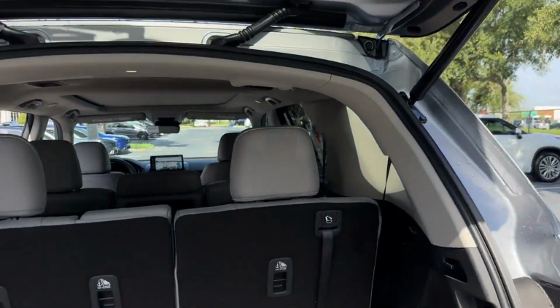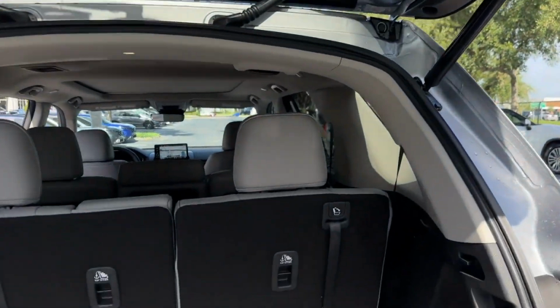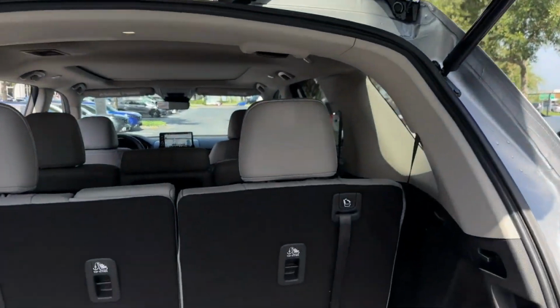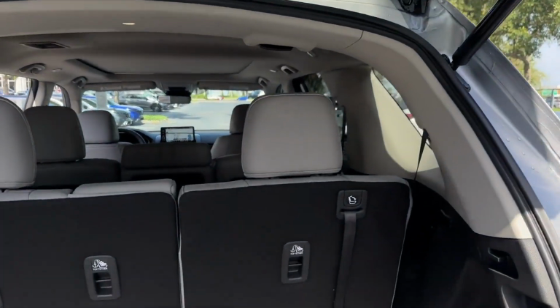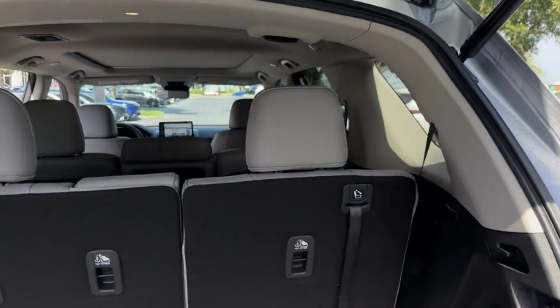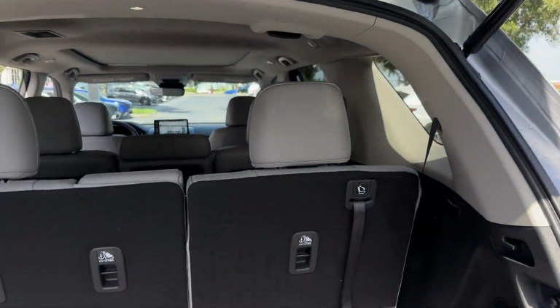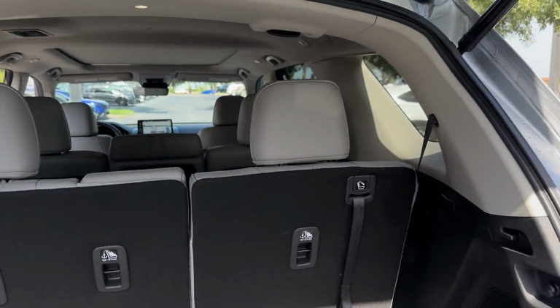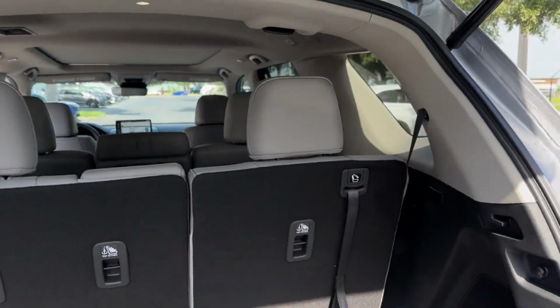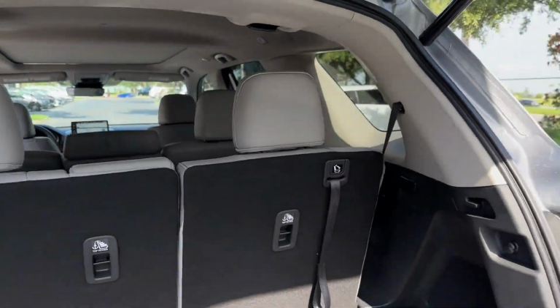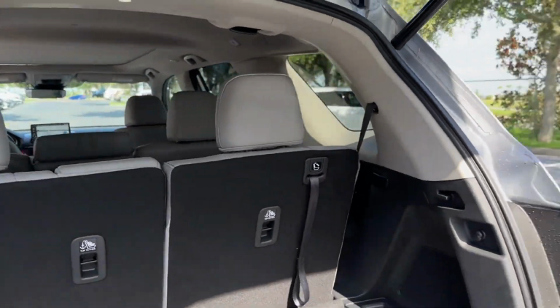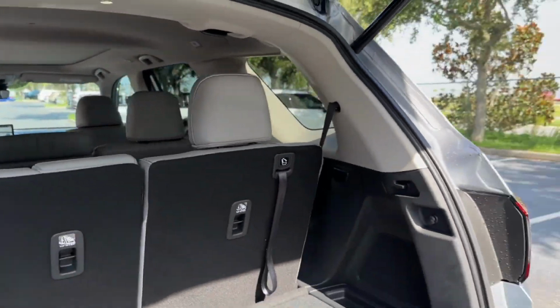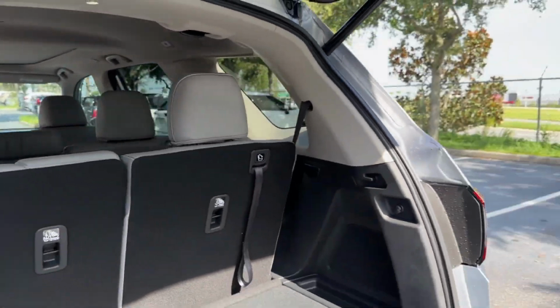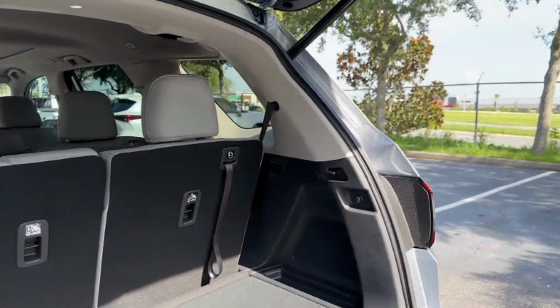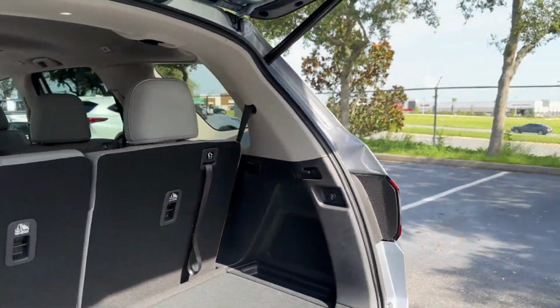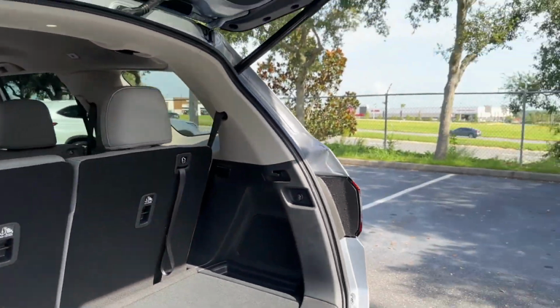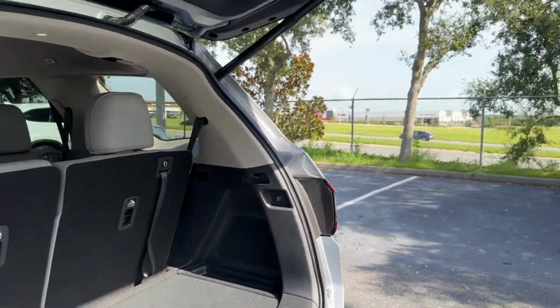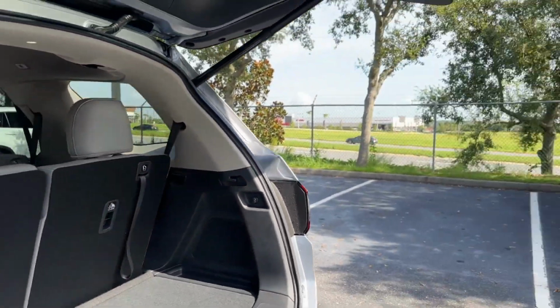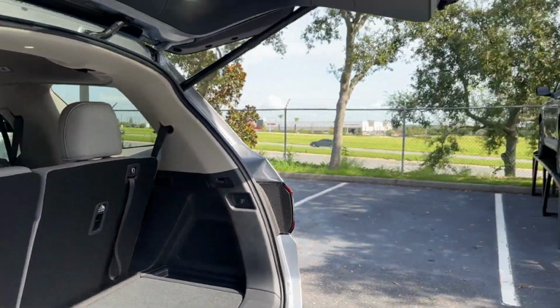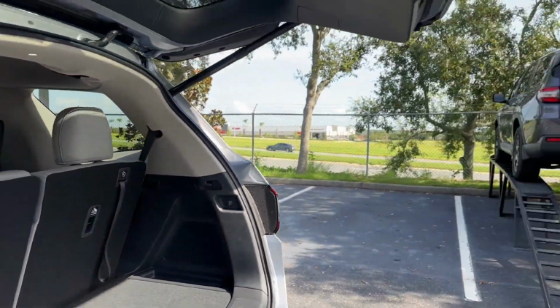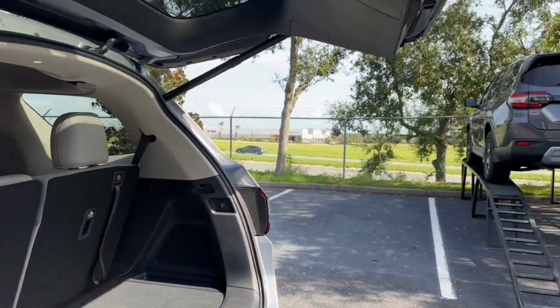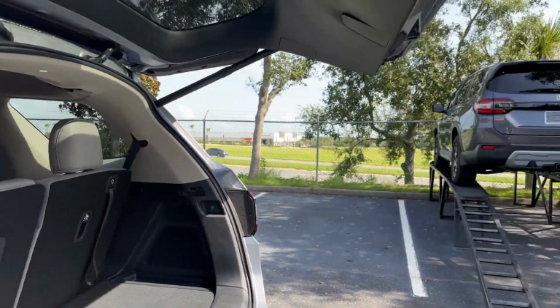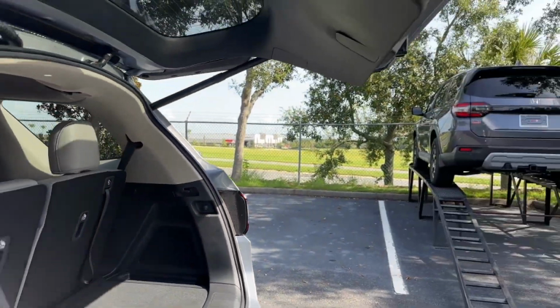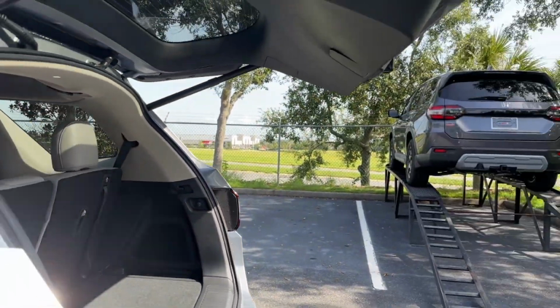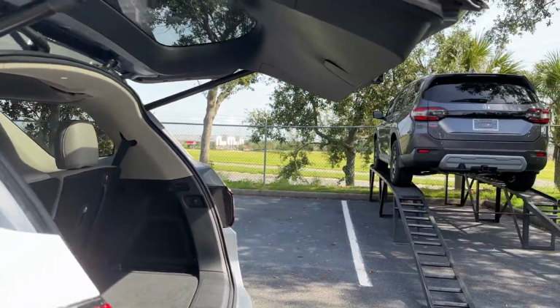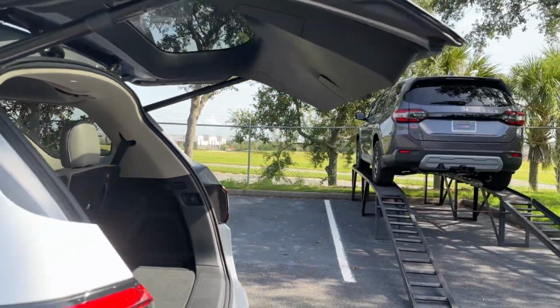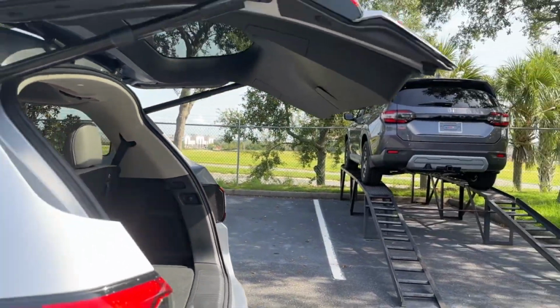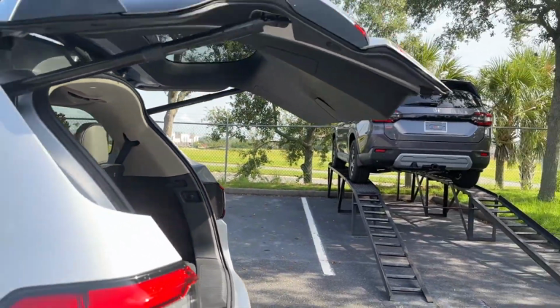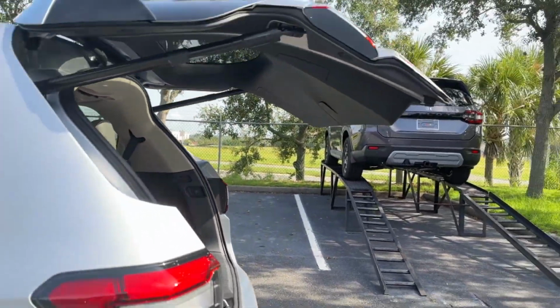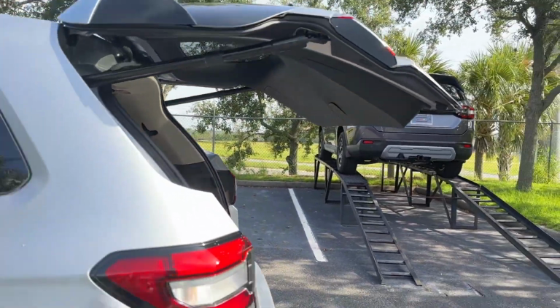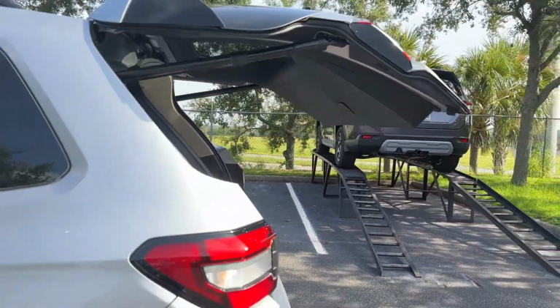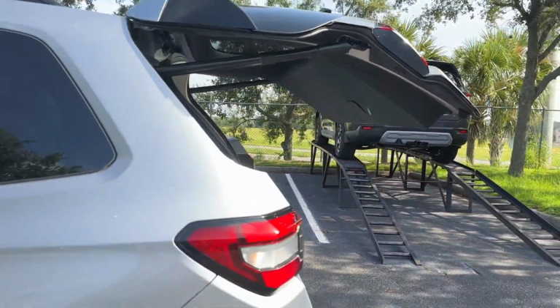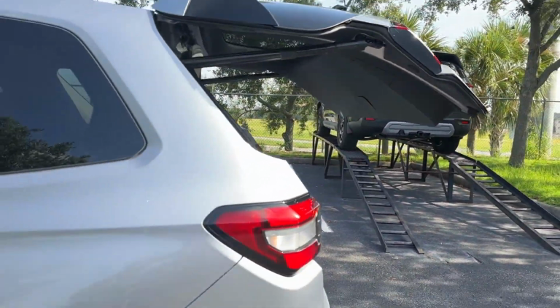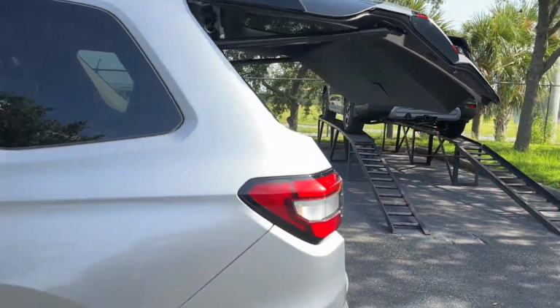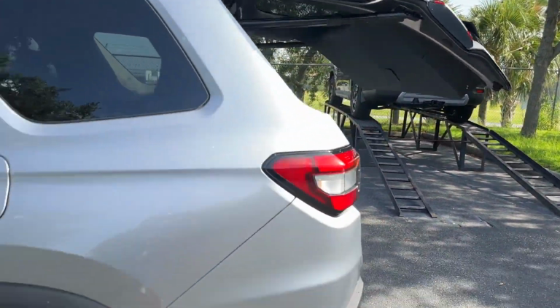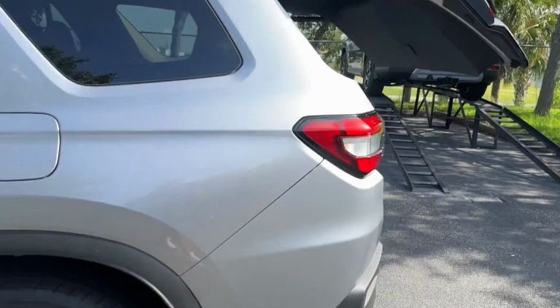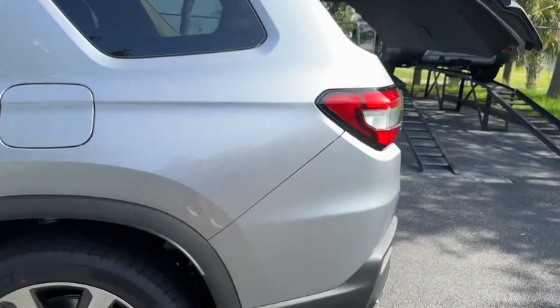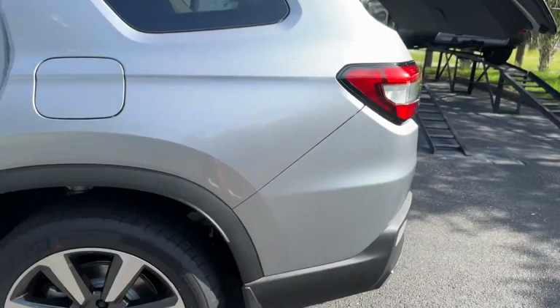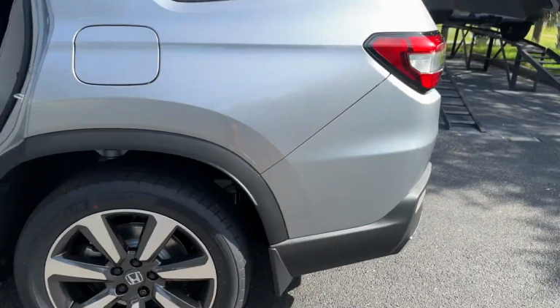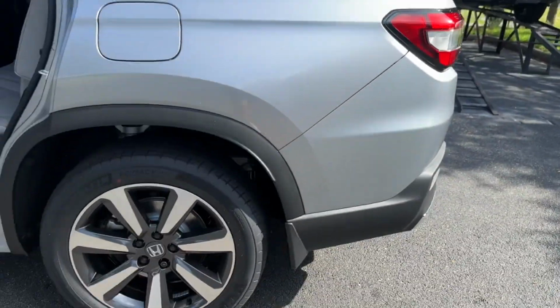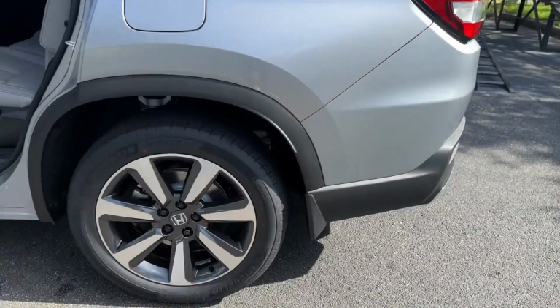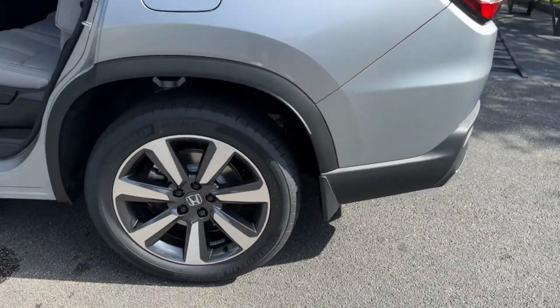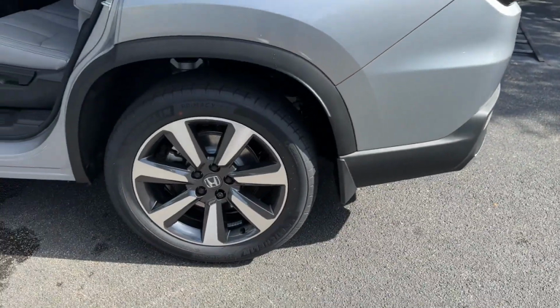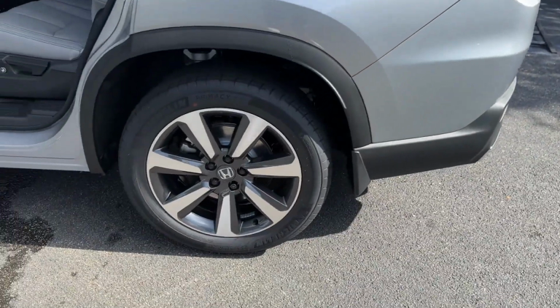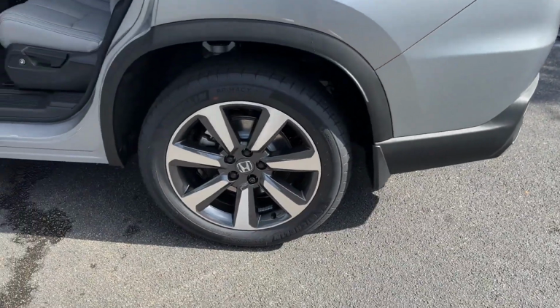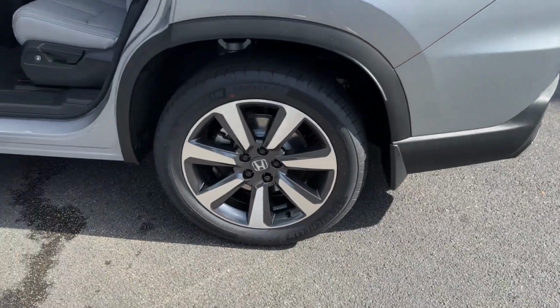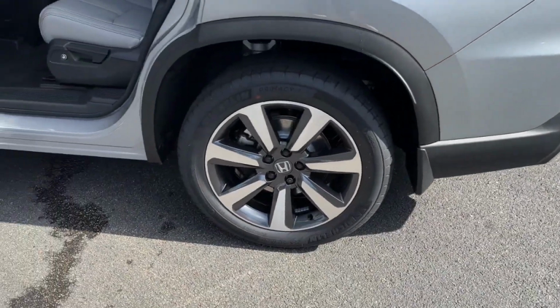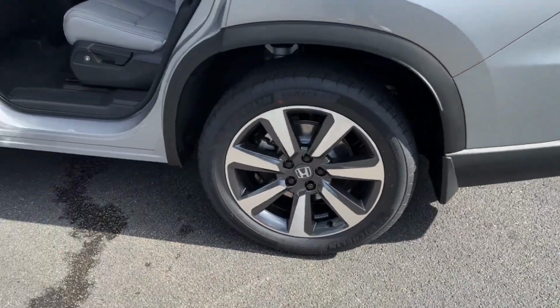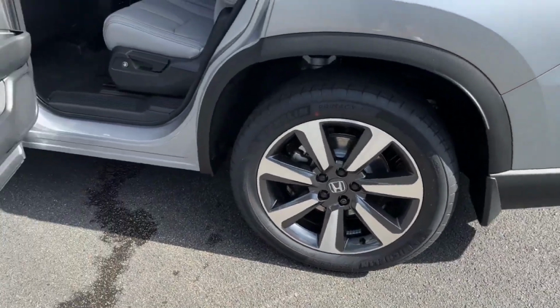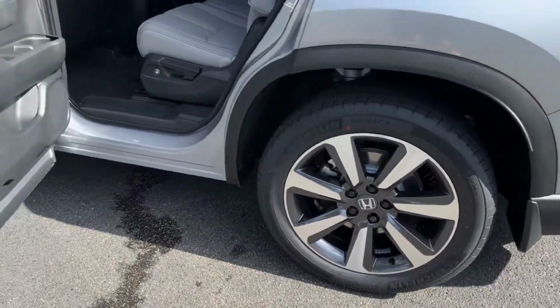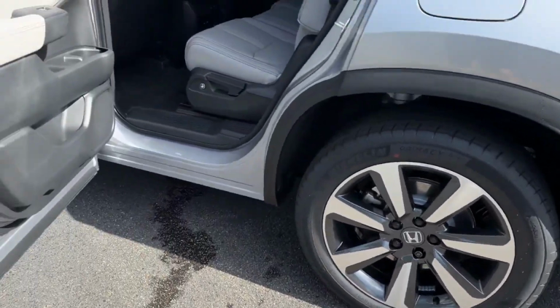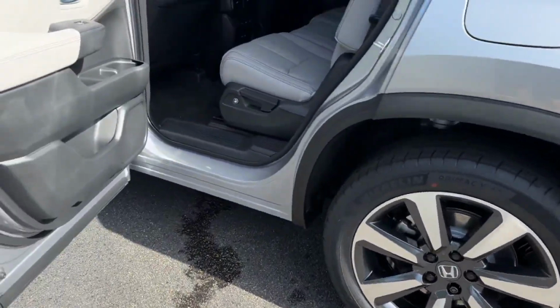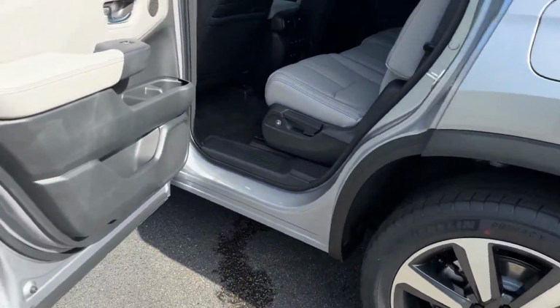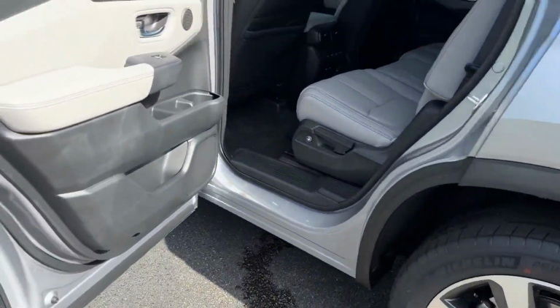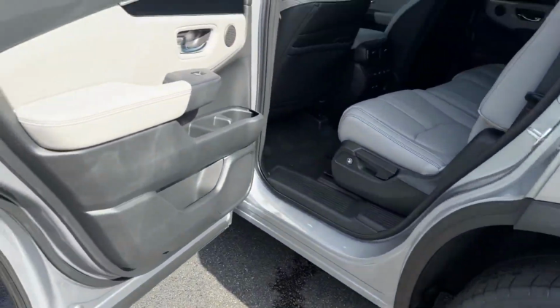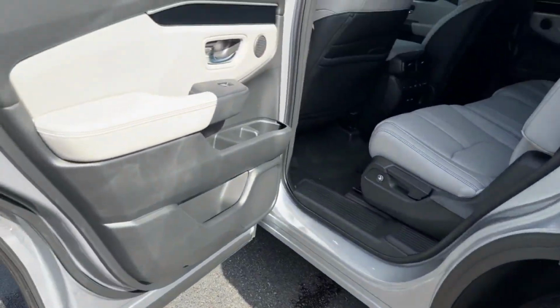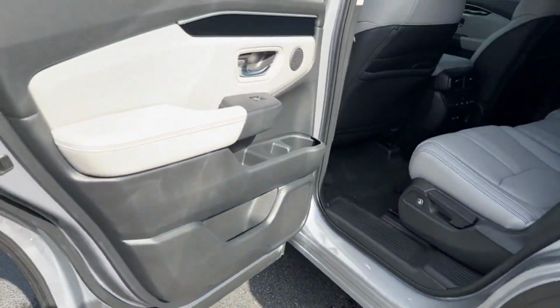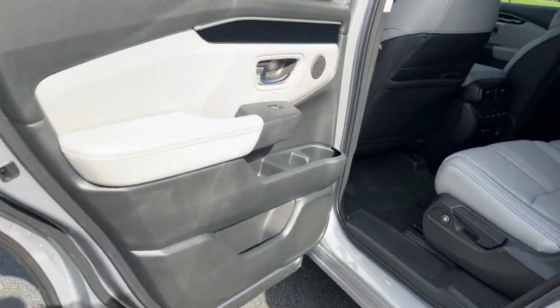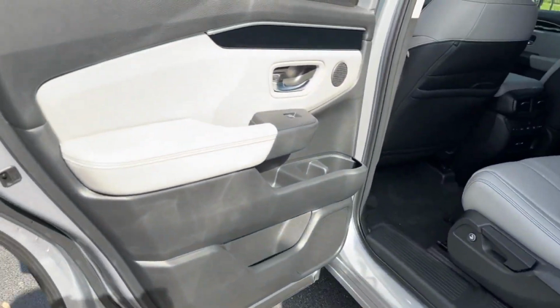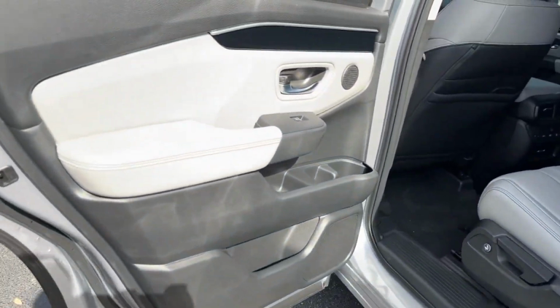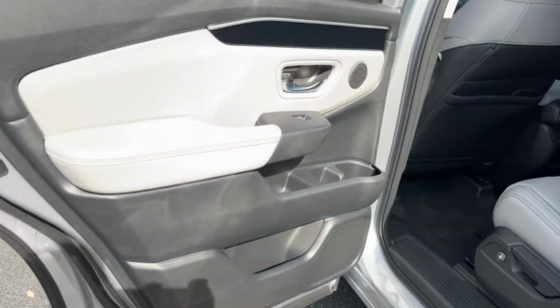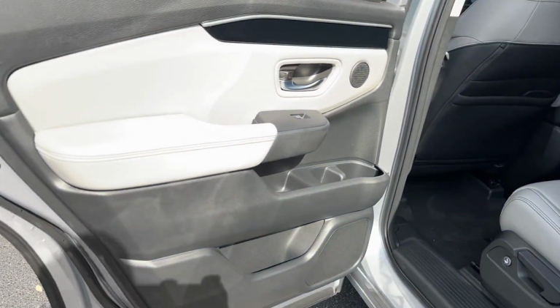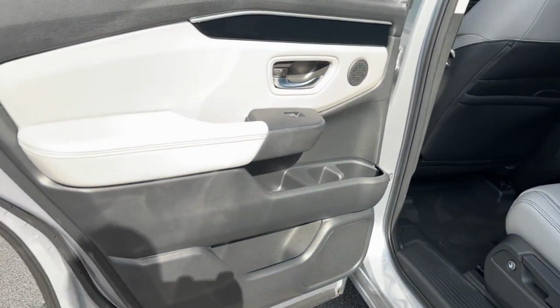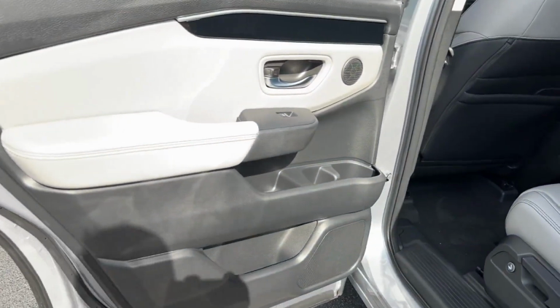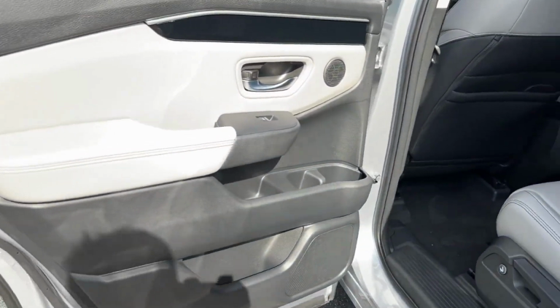Wi-Fi hotspot. Satellite radio. Navigation. Premium sound system. Multi-zone air conditioning.